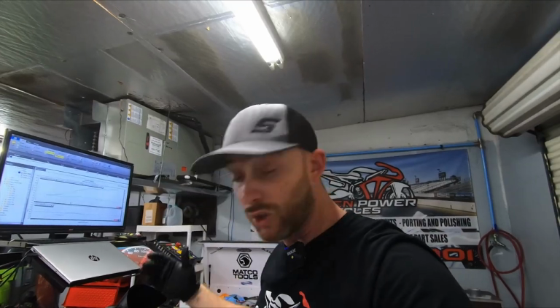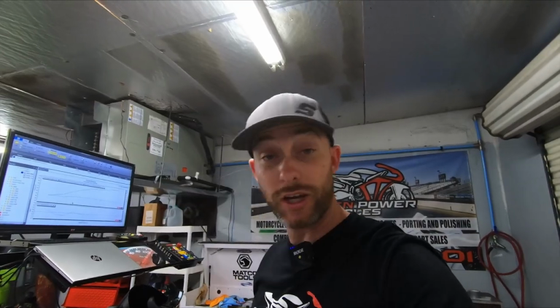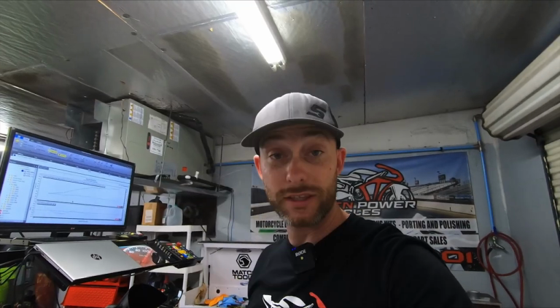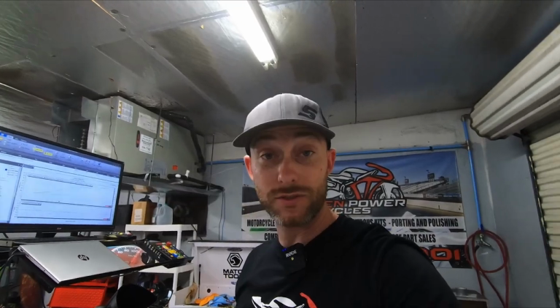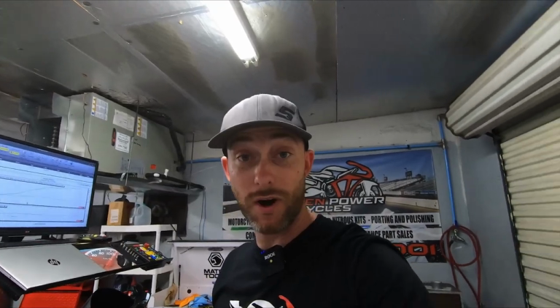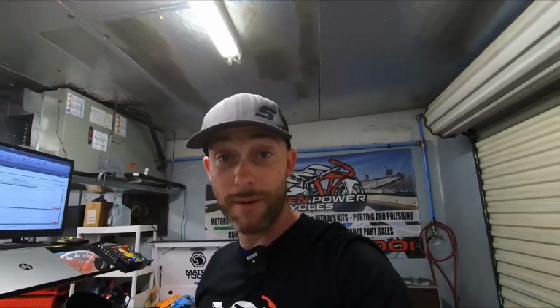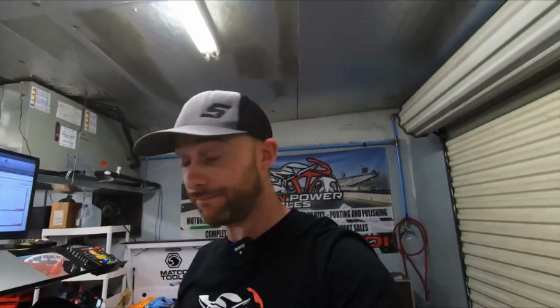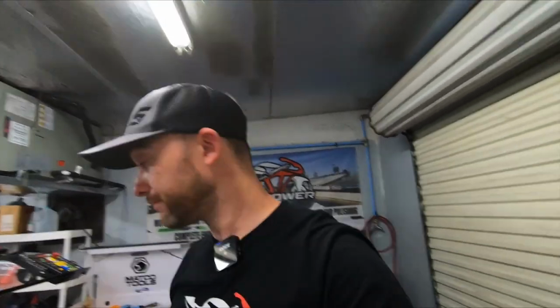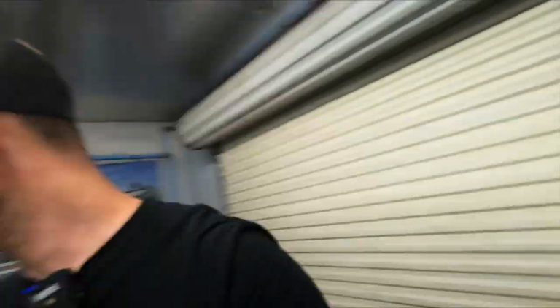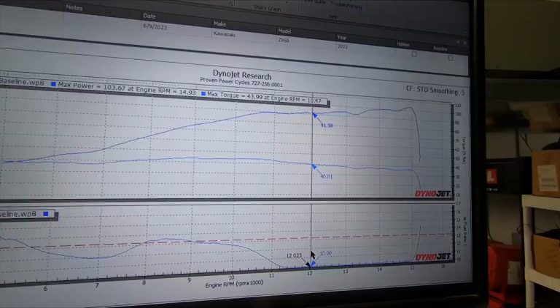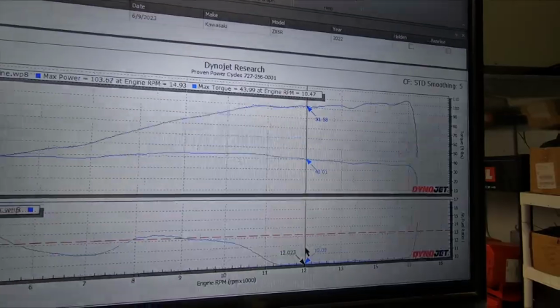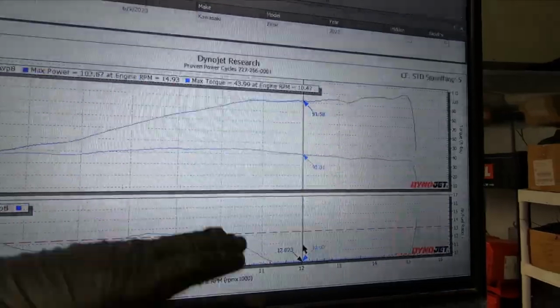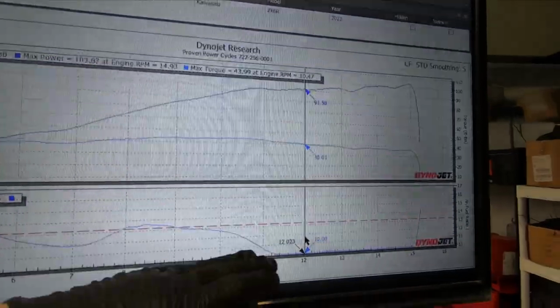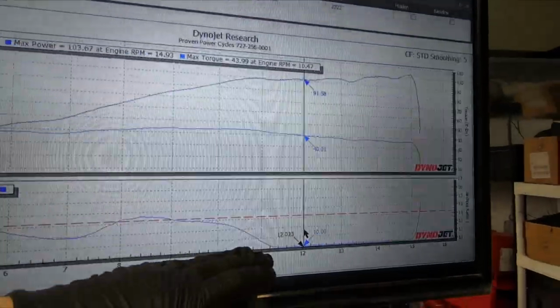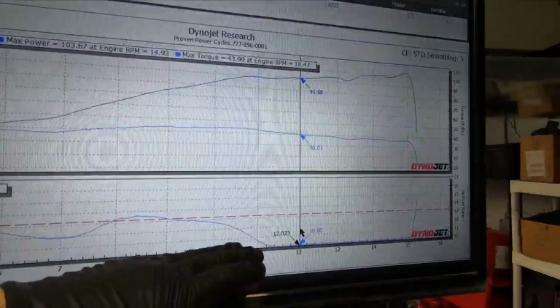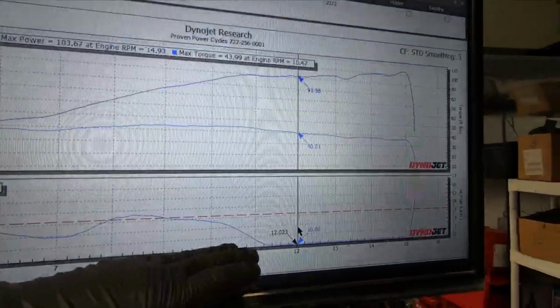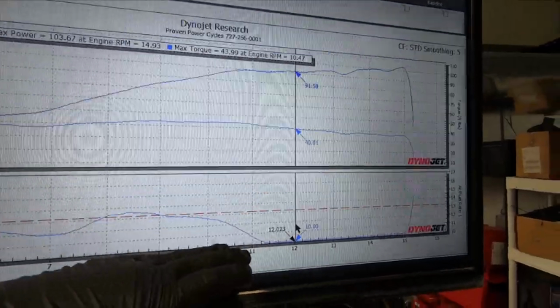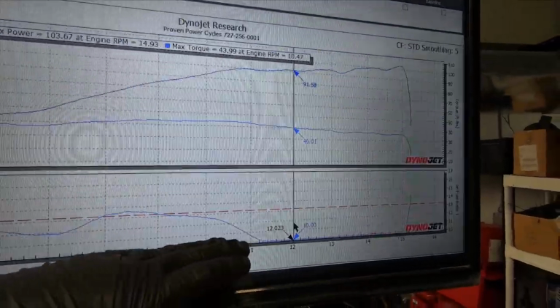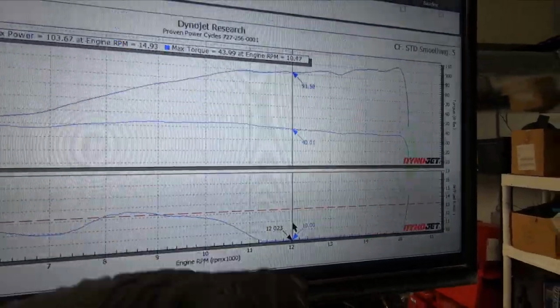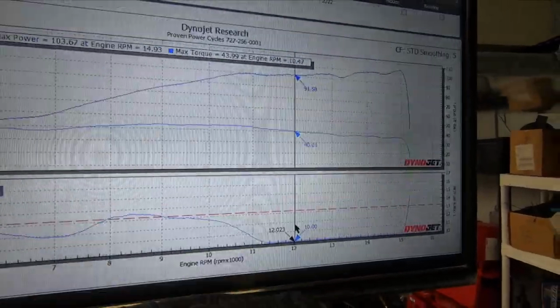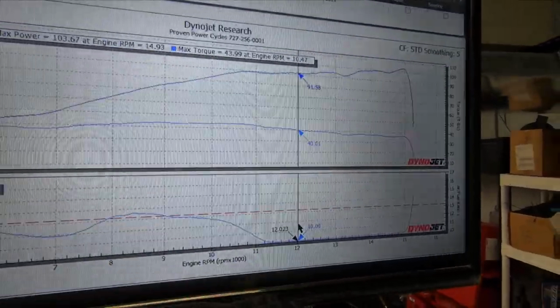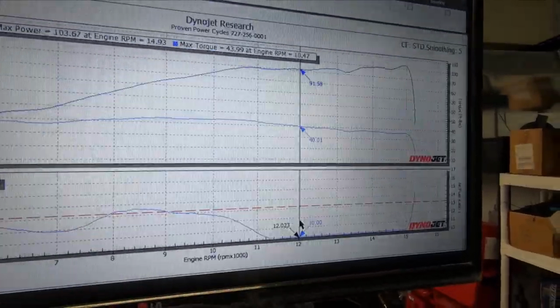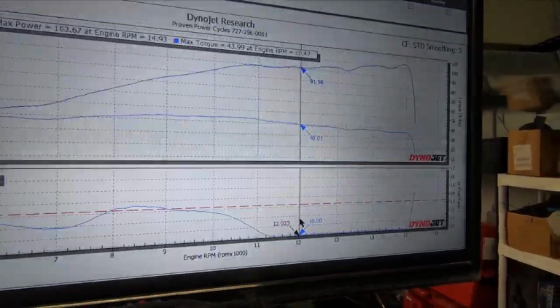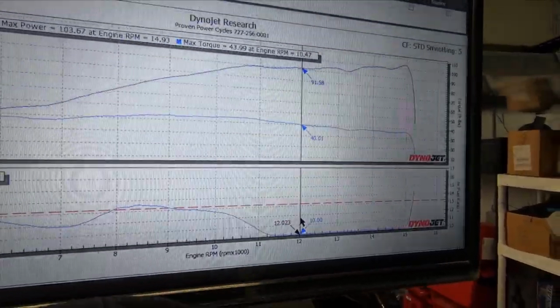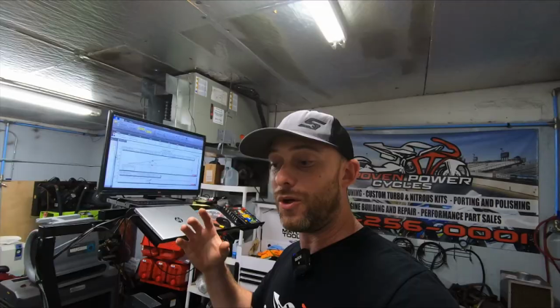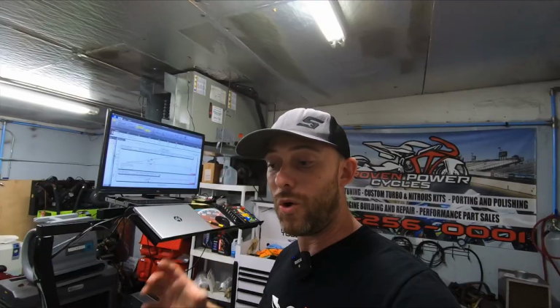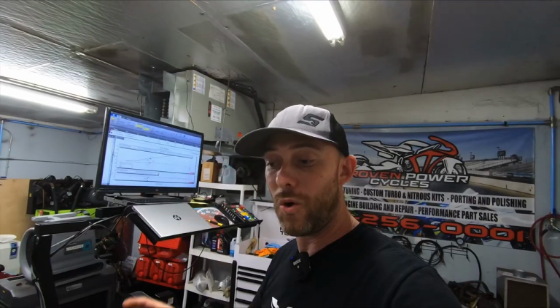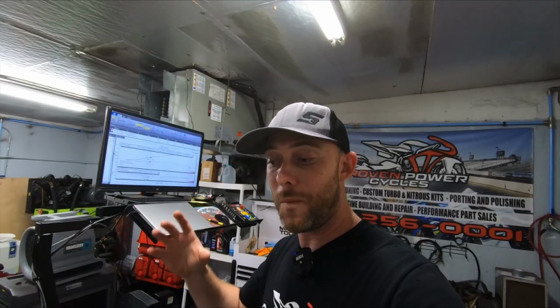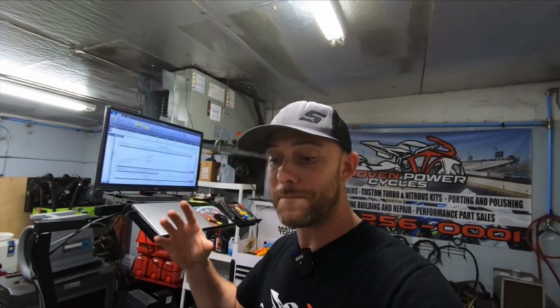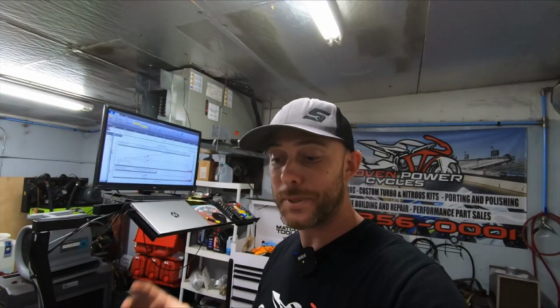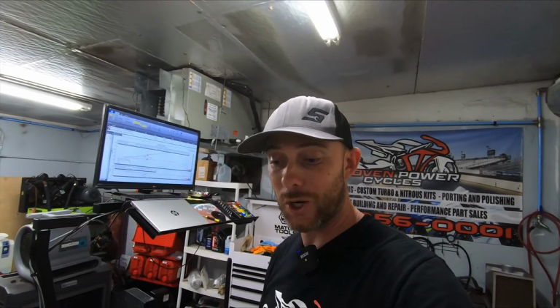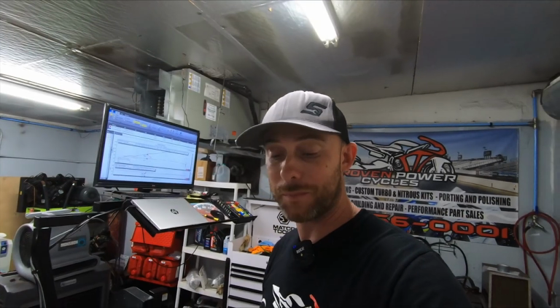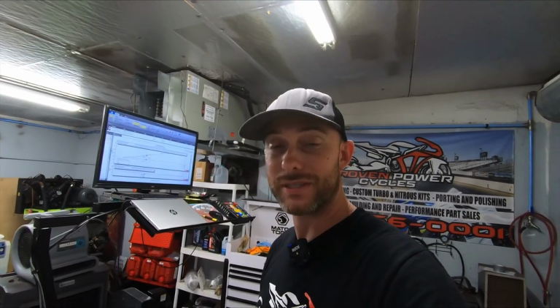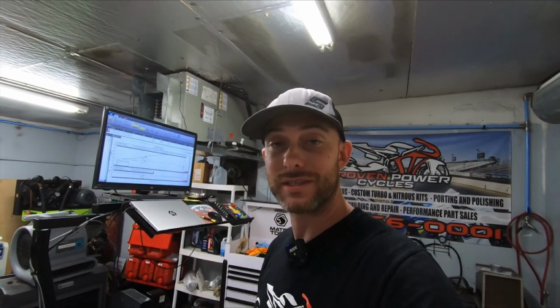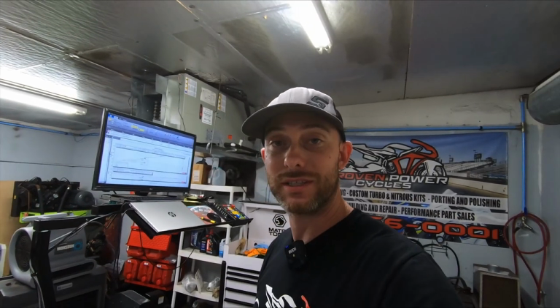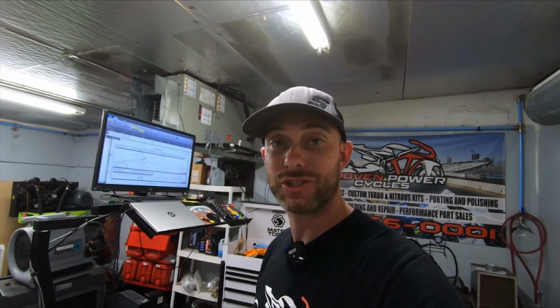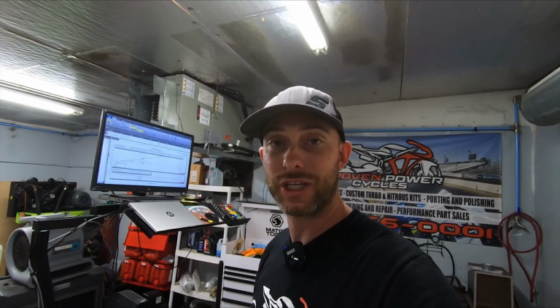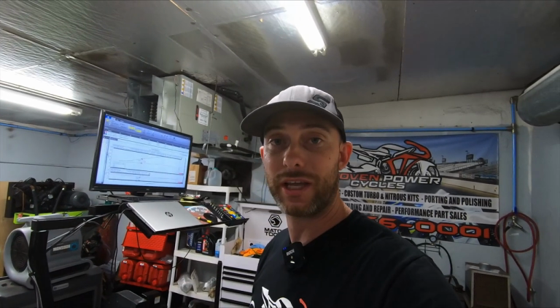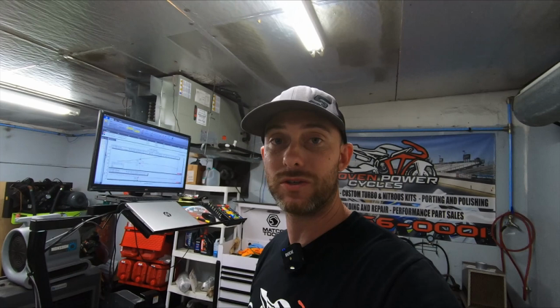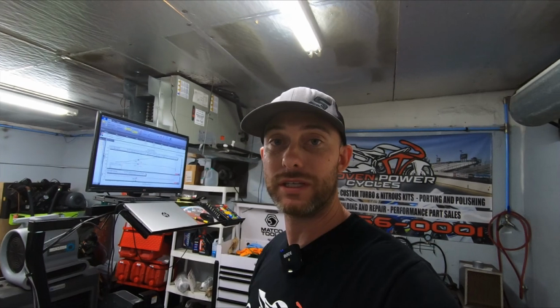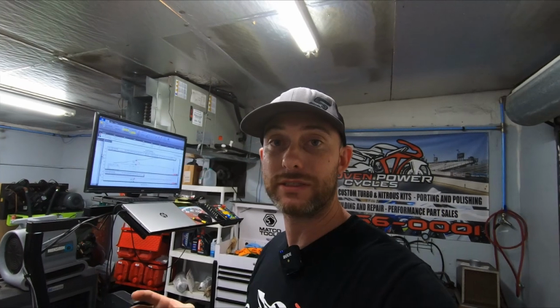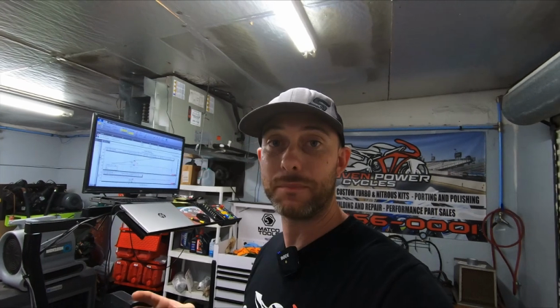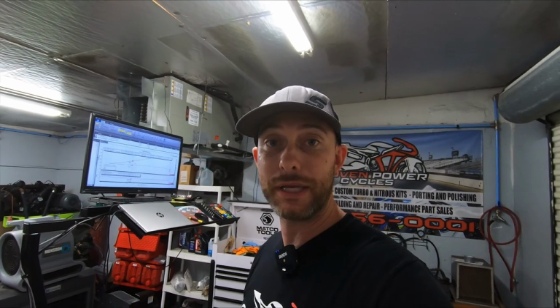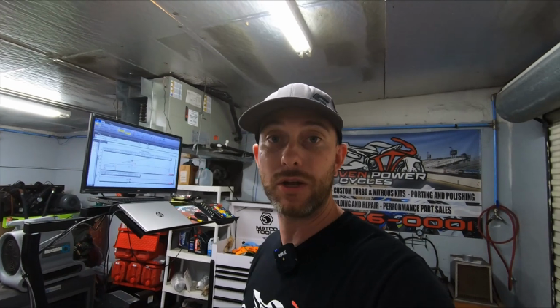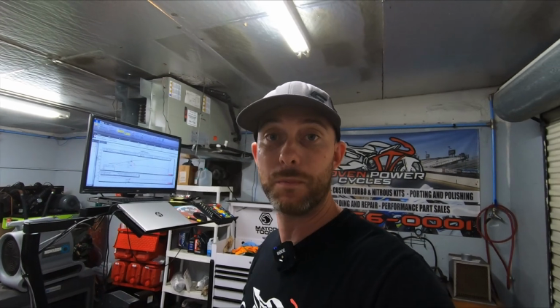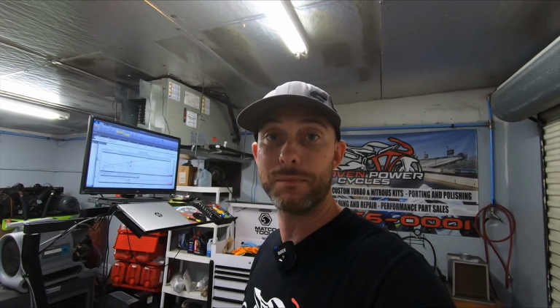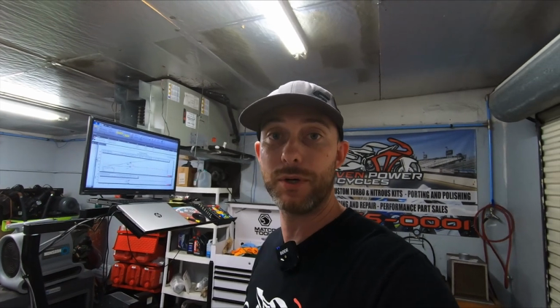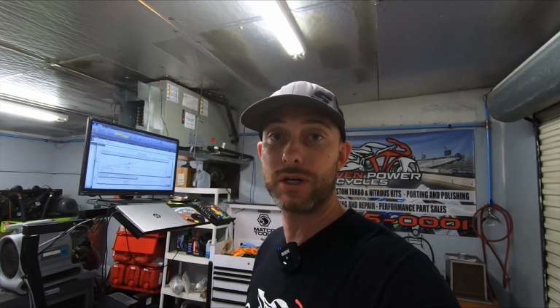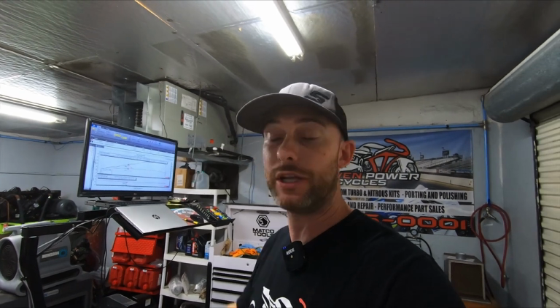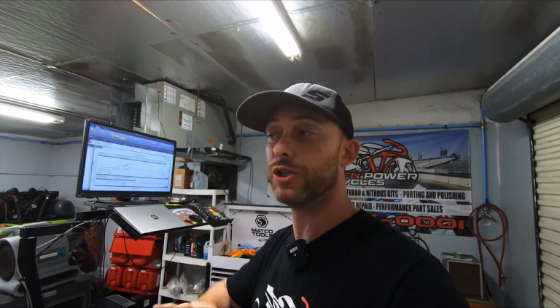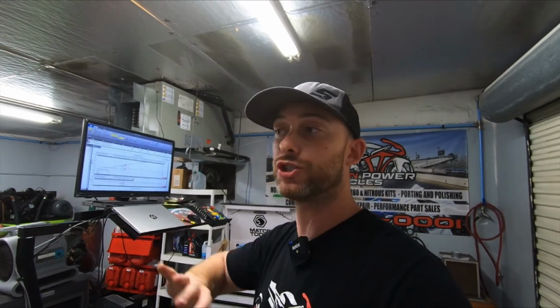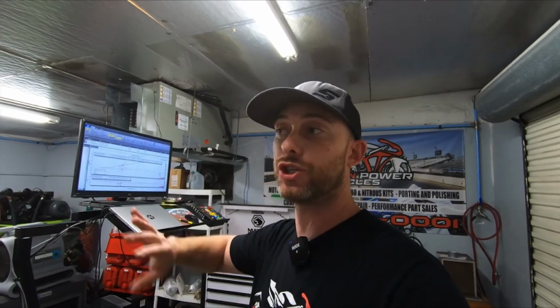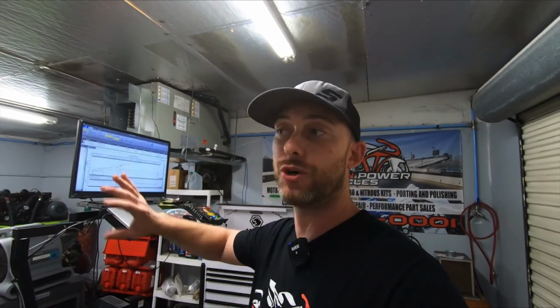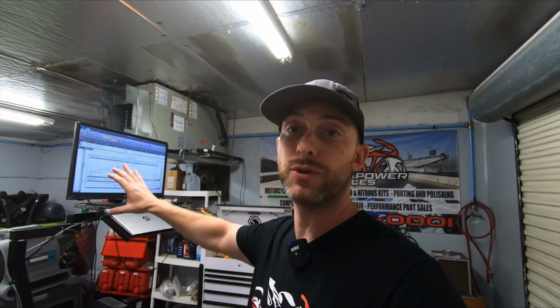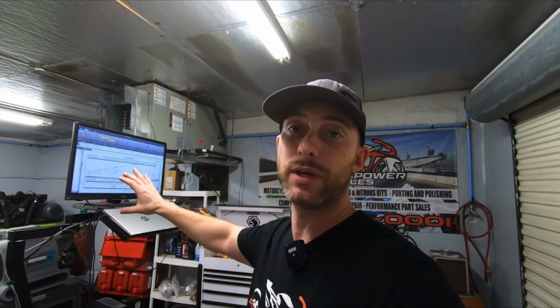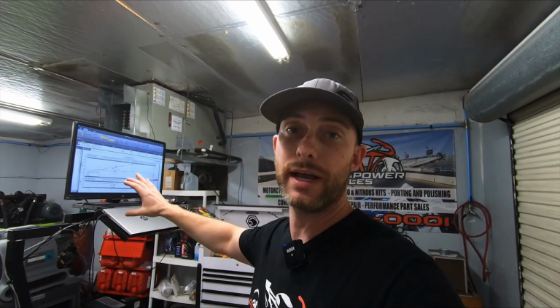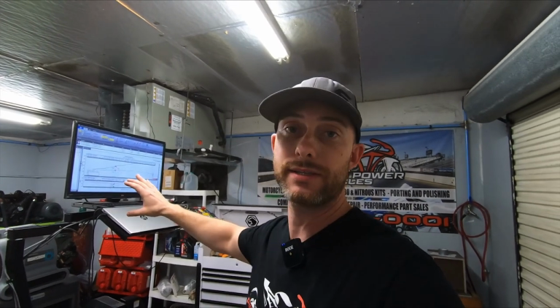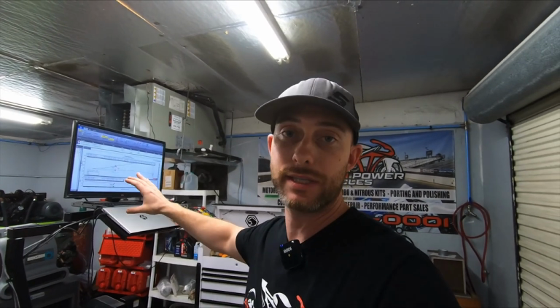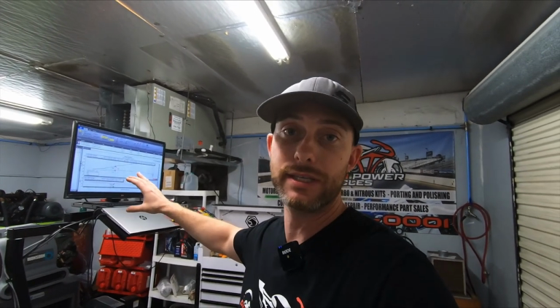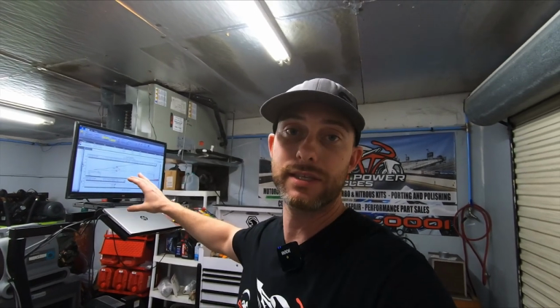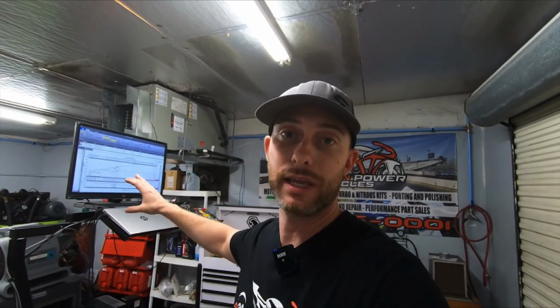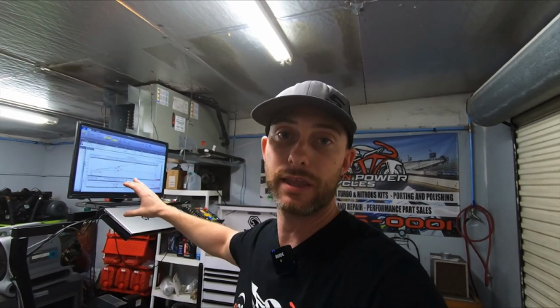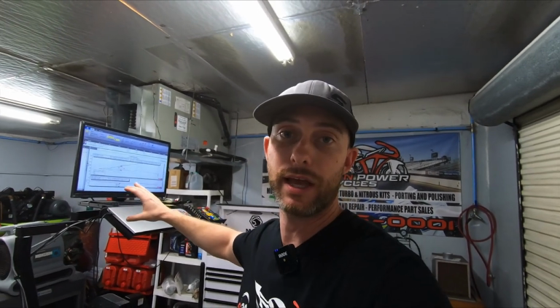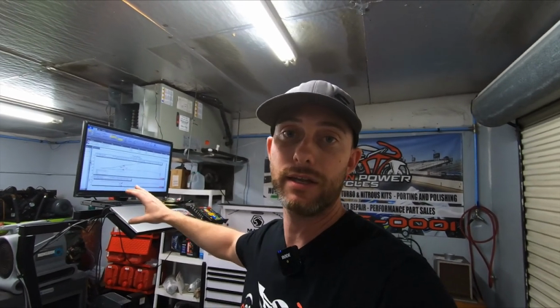Look at this crap. This is garbage. This is terrible. The whole purpose of this channel is to be an open book and to show you guys things like that.